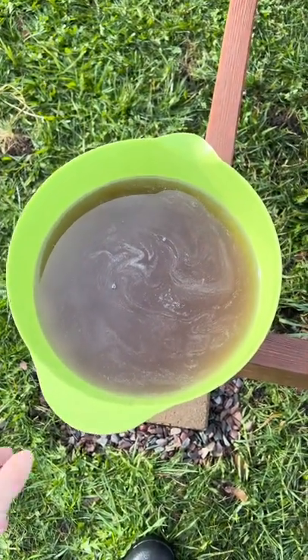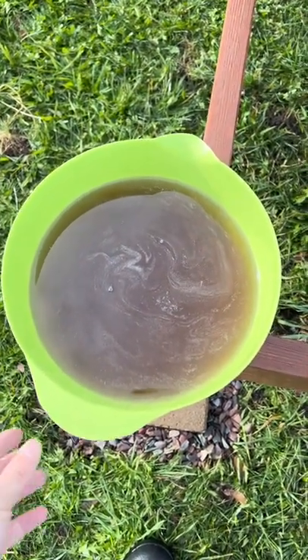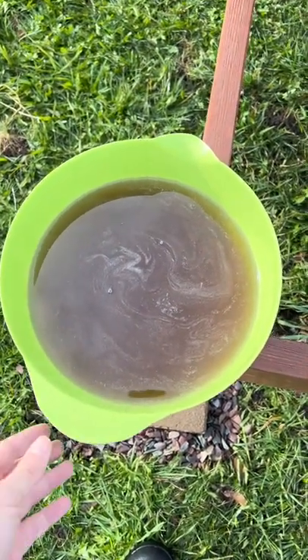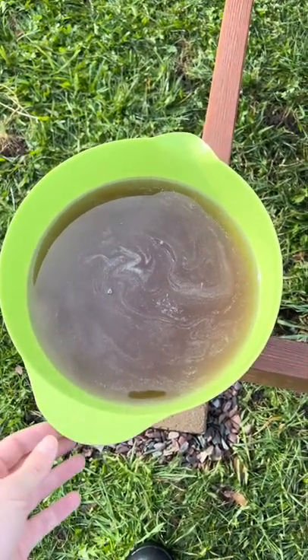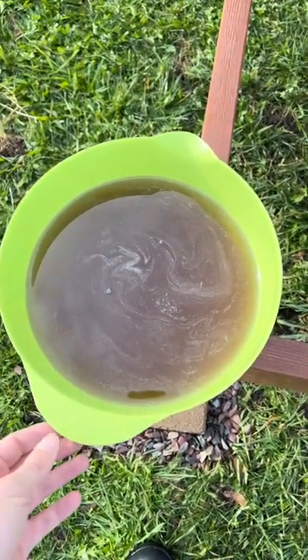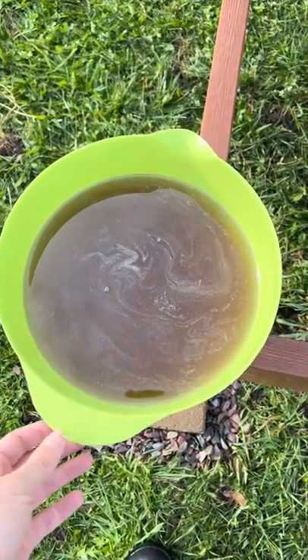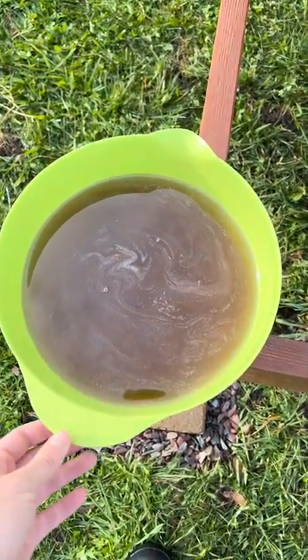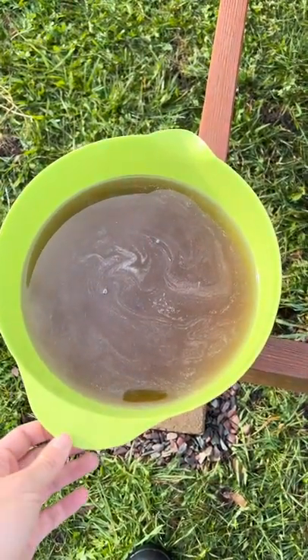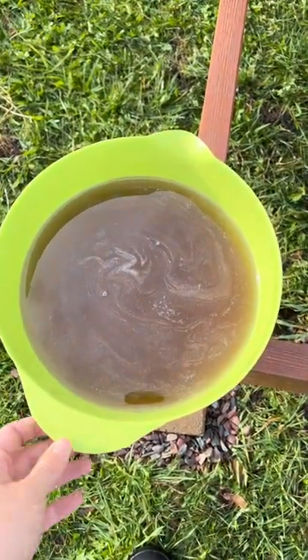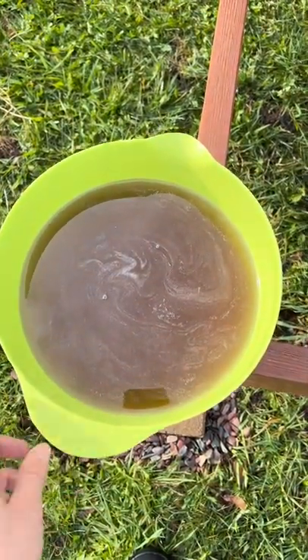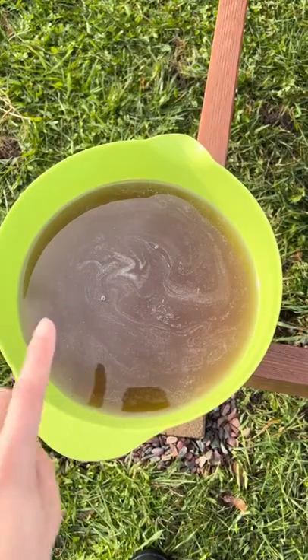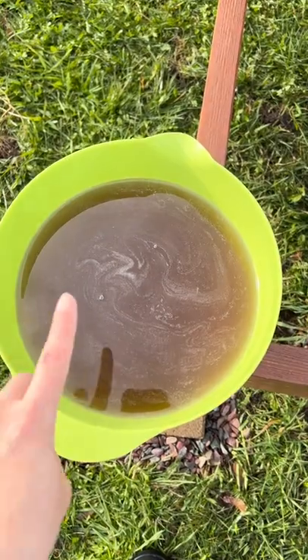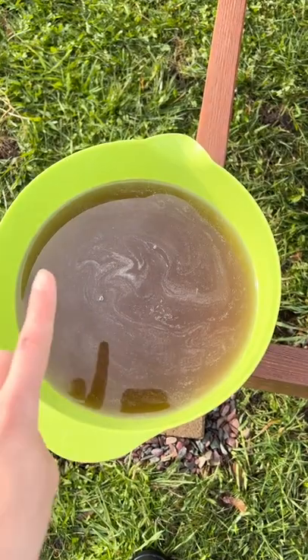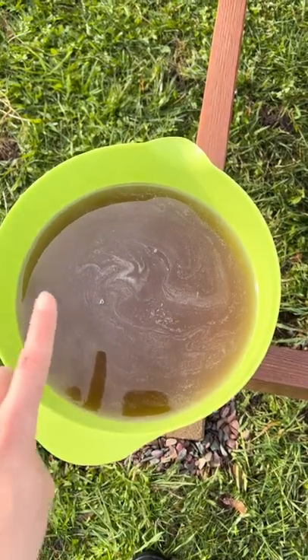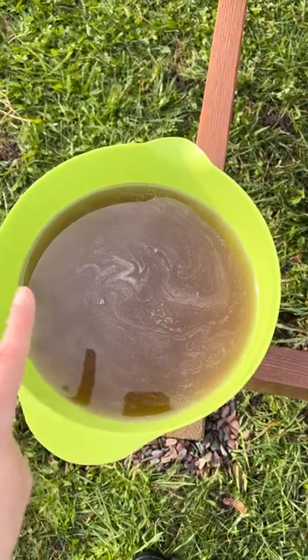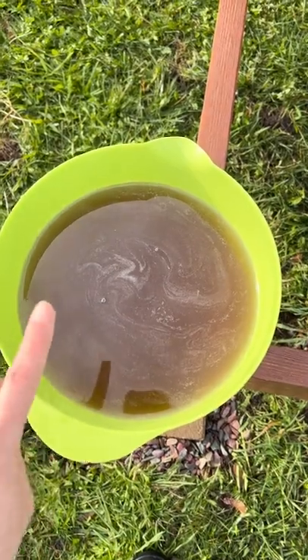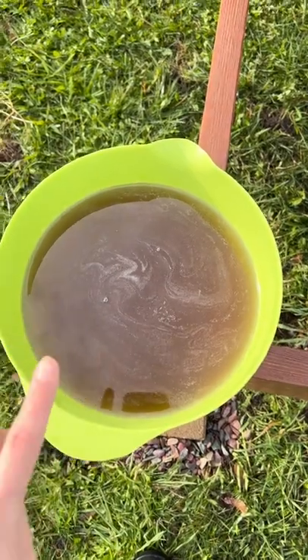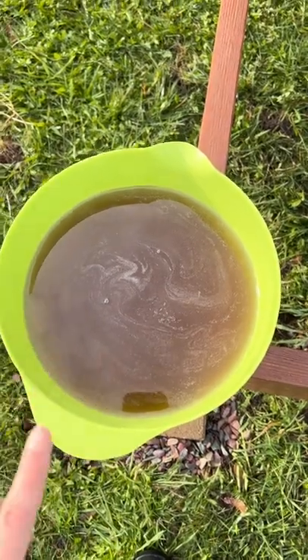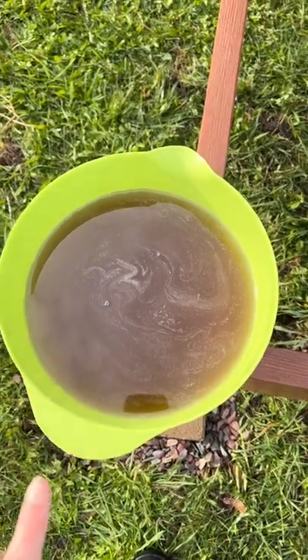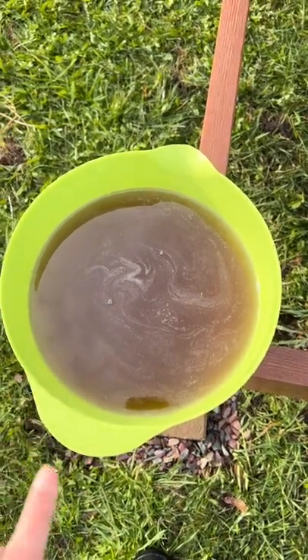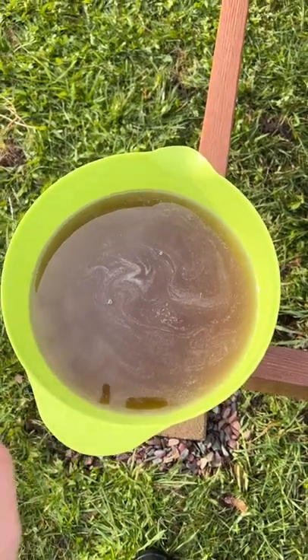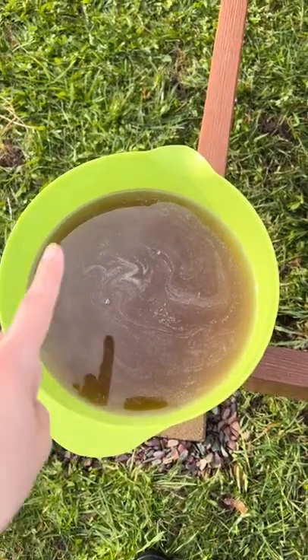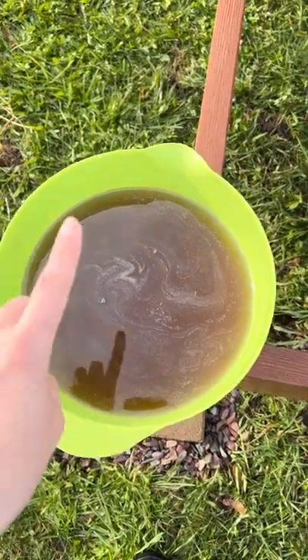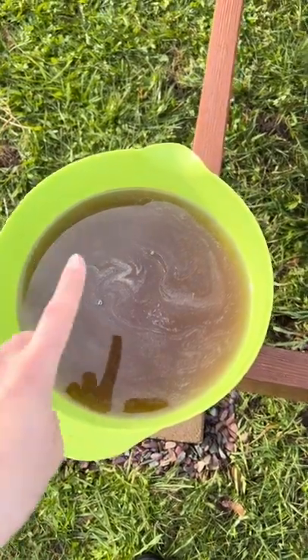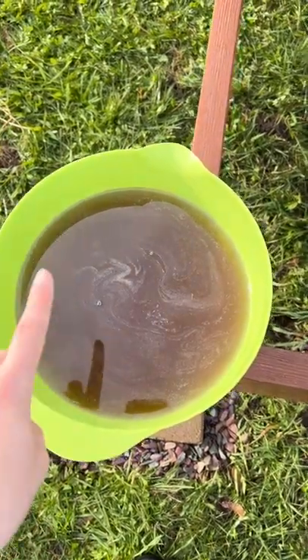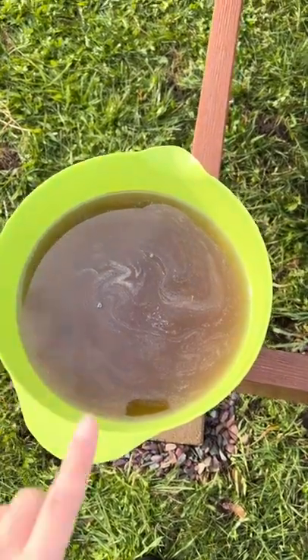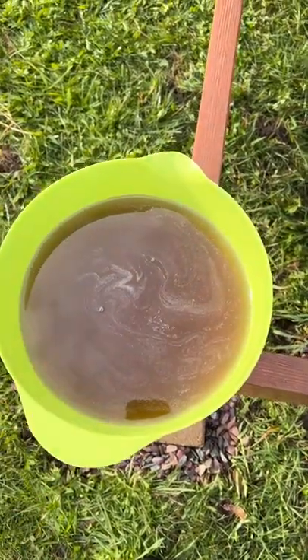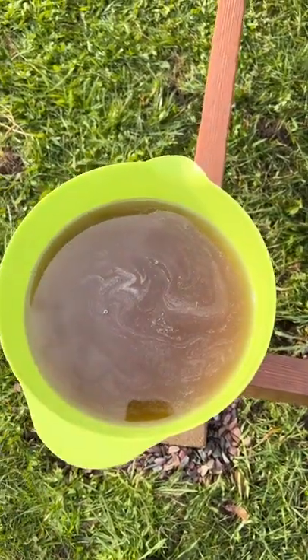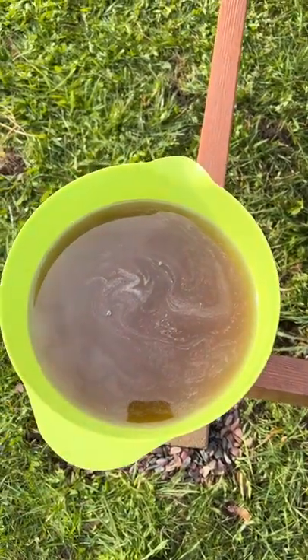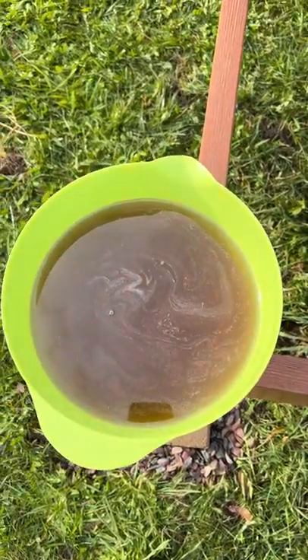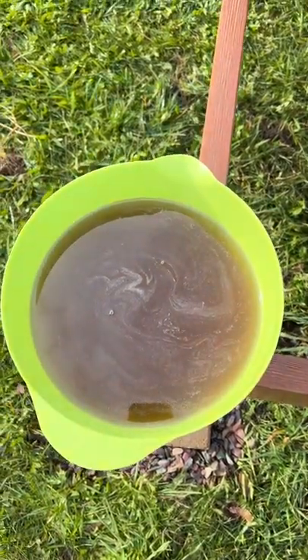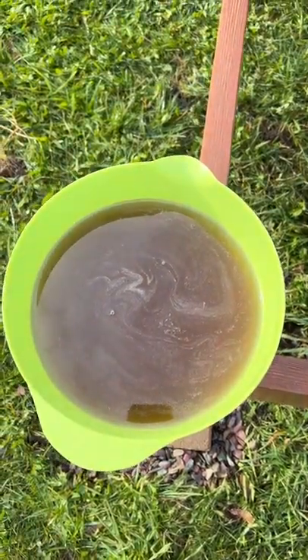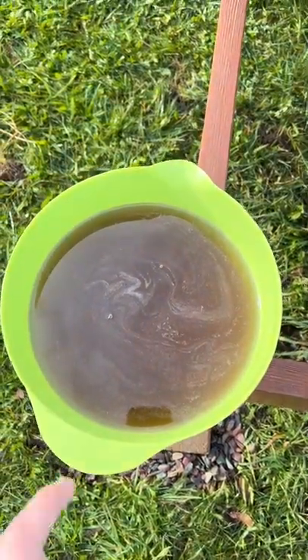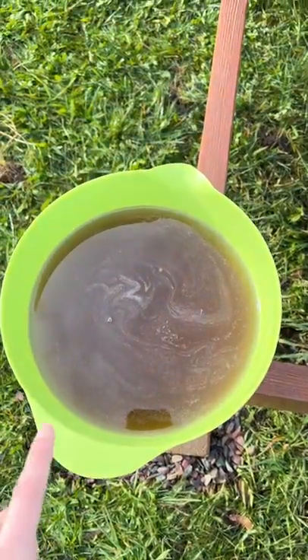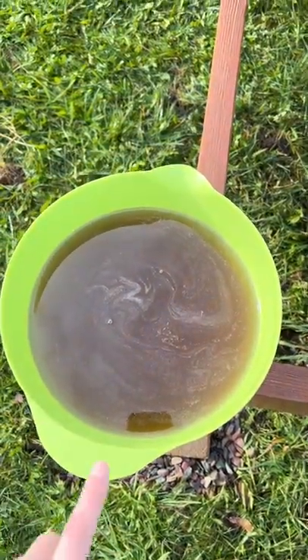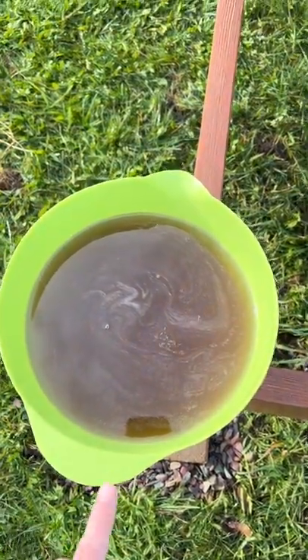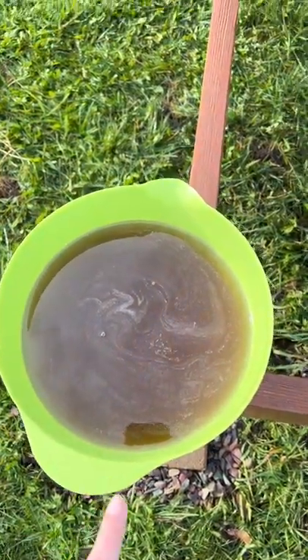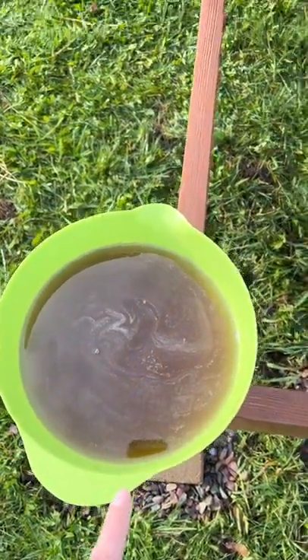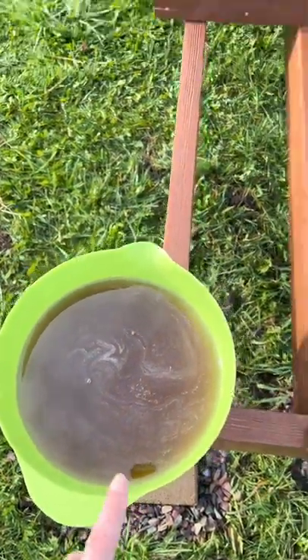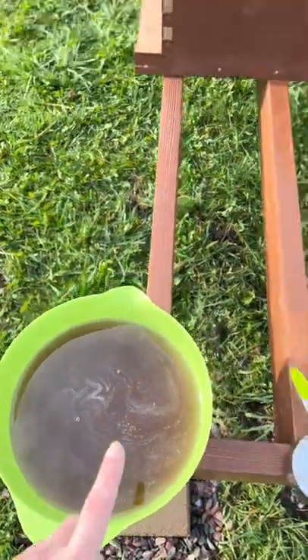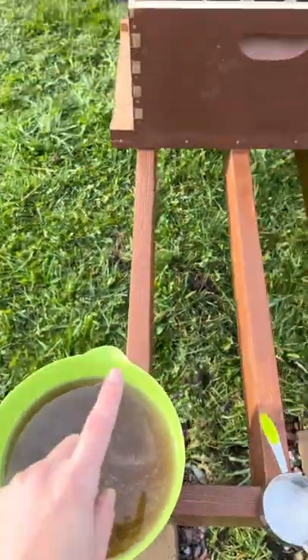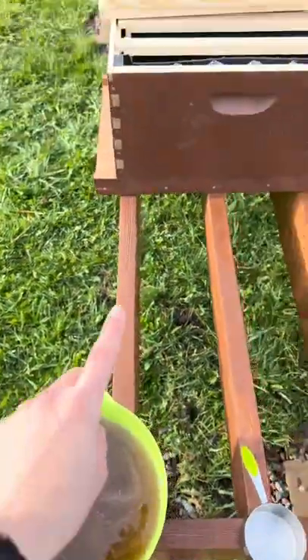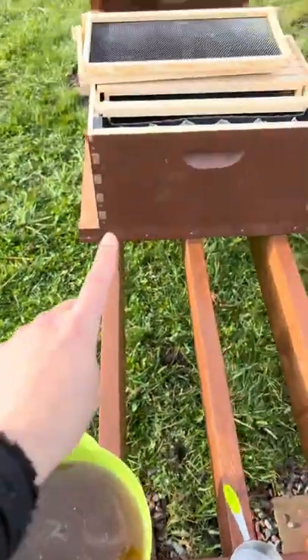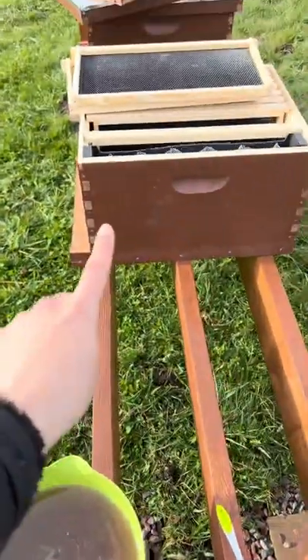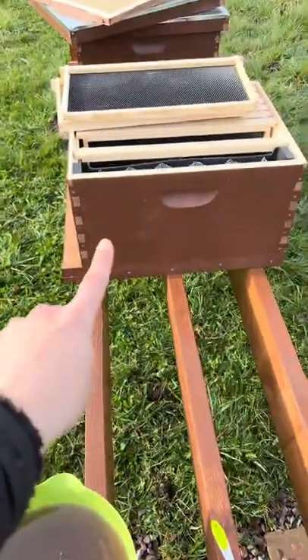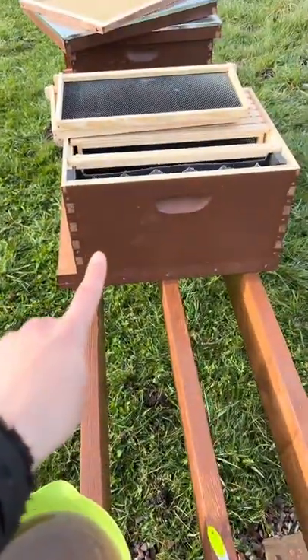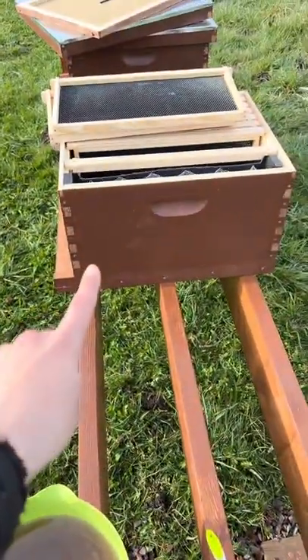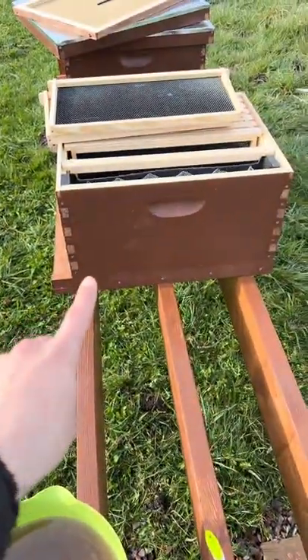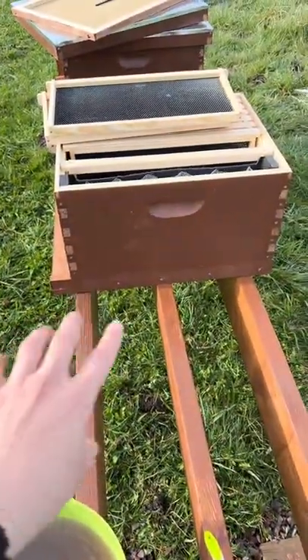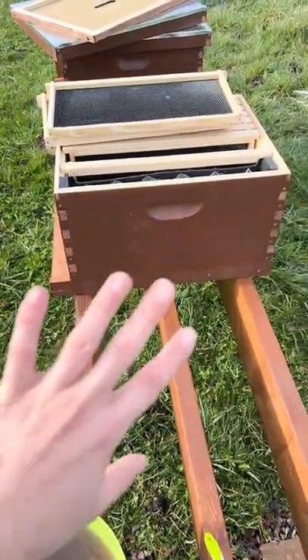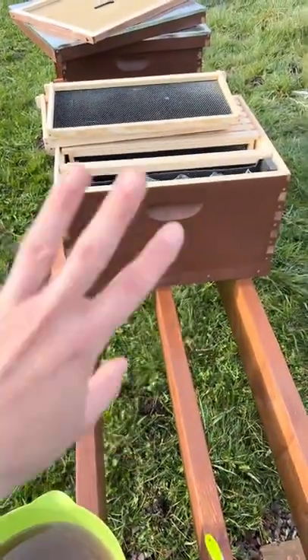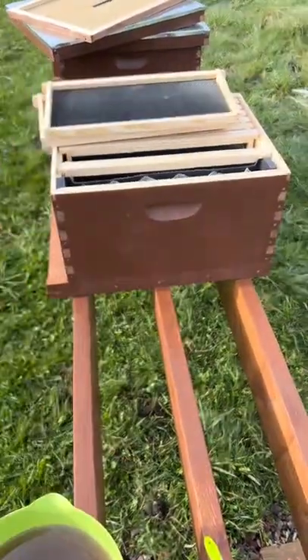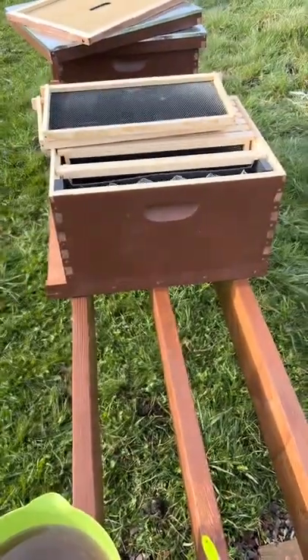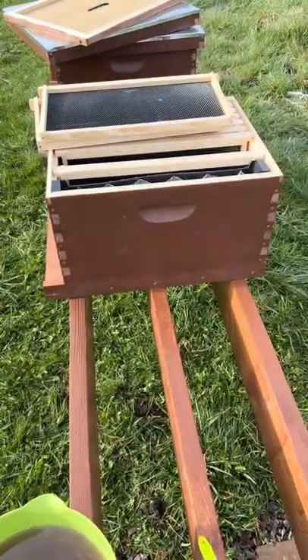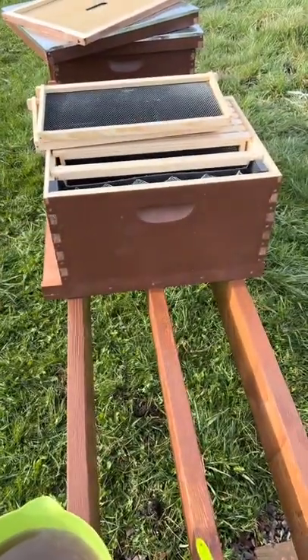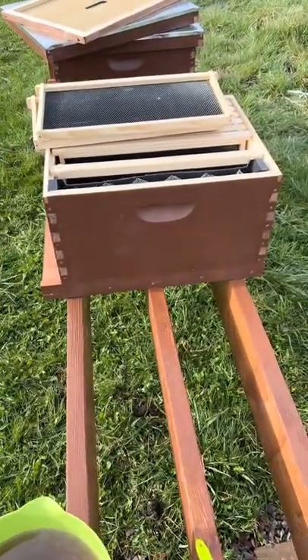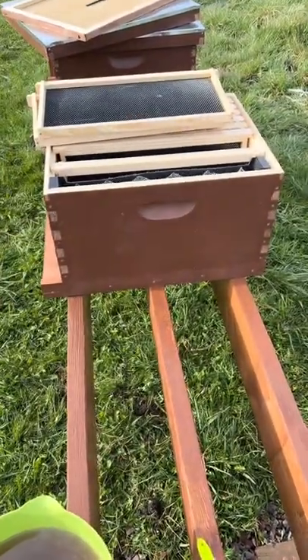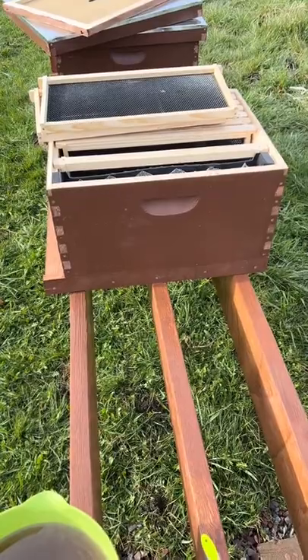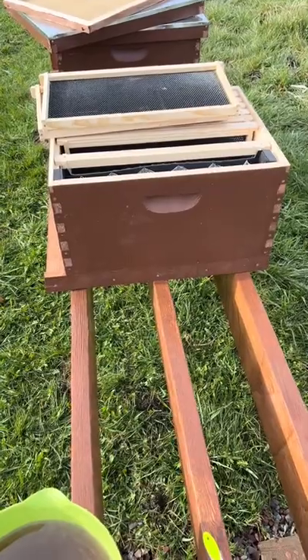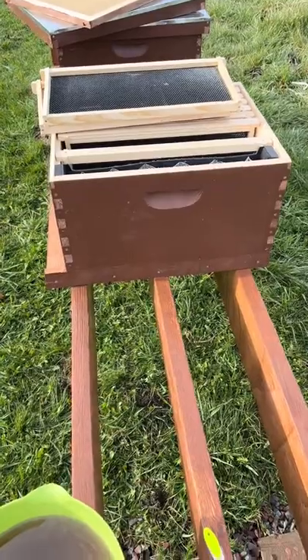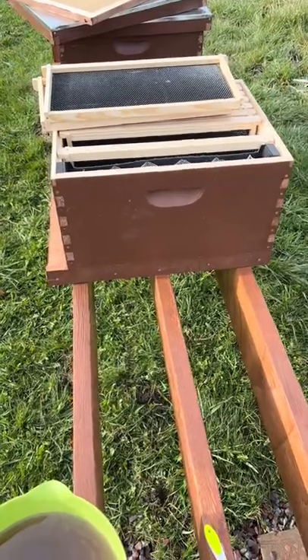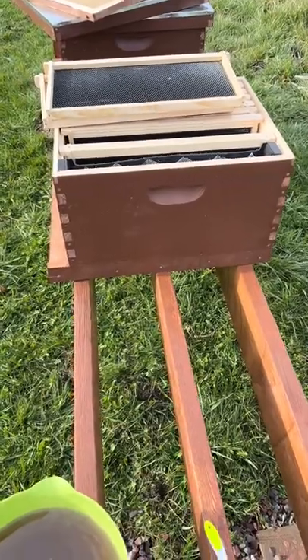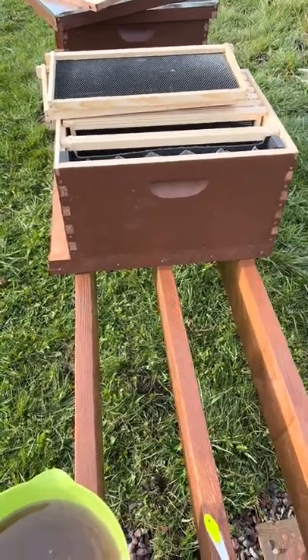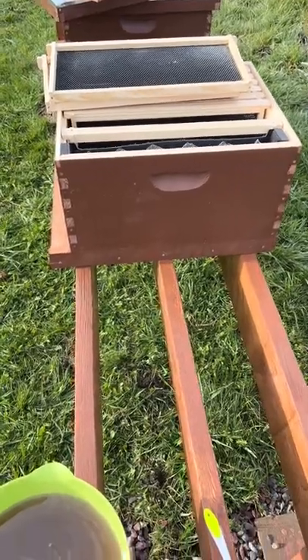I Googled it and it says: do not use brown sugar, do not use brown cane sugar. It will give your bees dysentery like they are on the Oregon Trail.